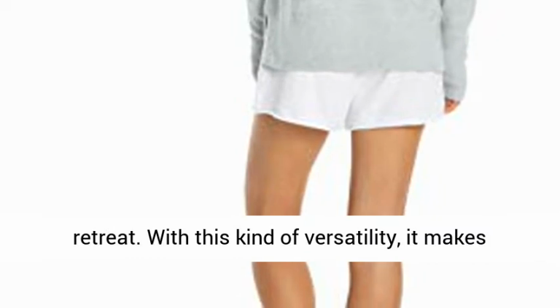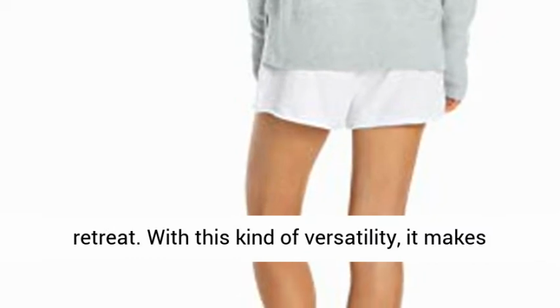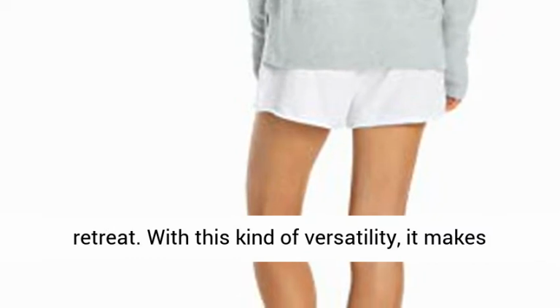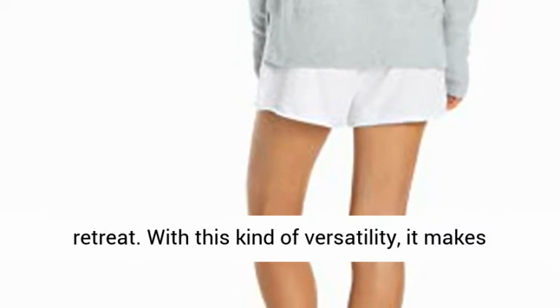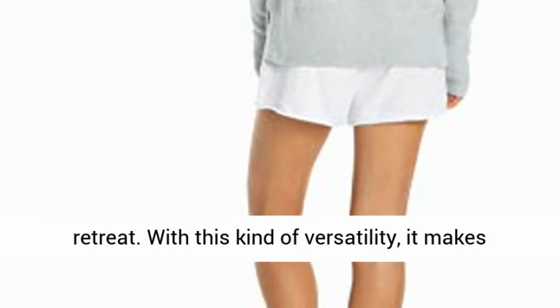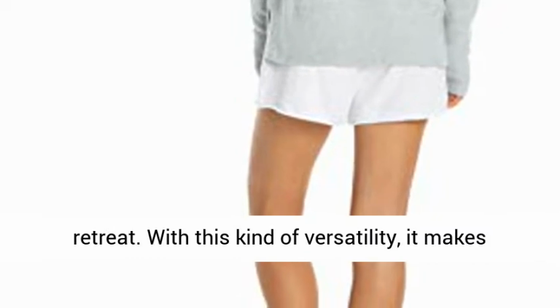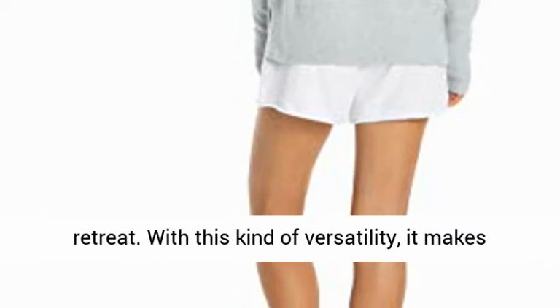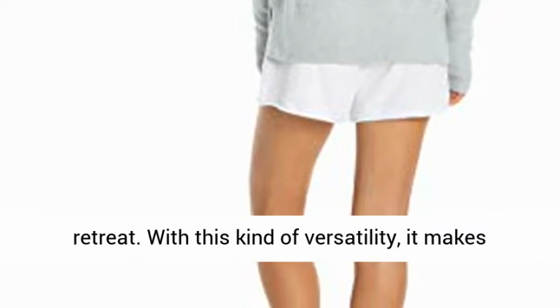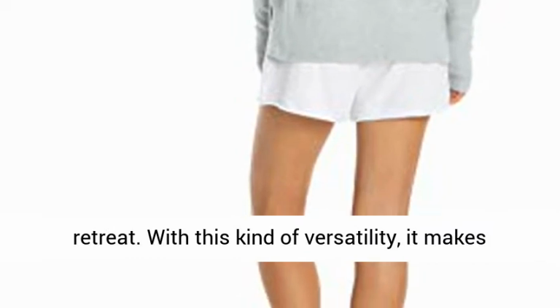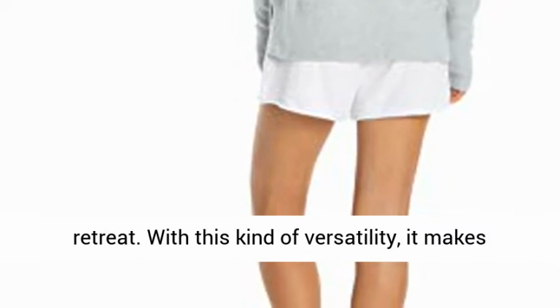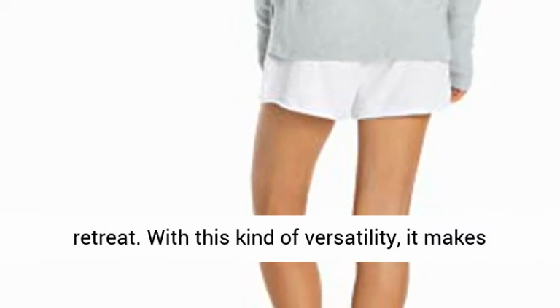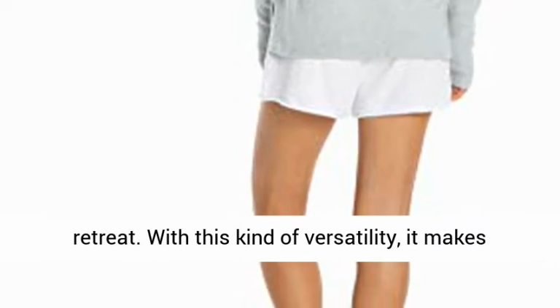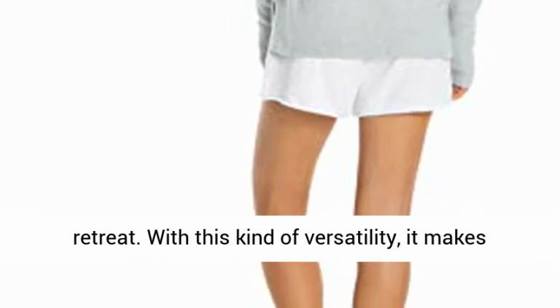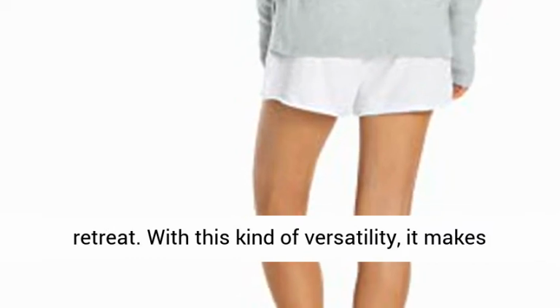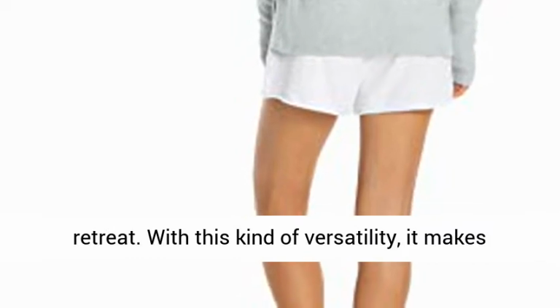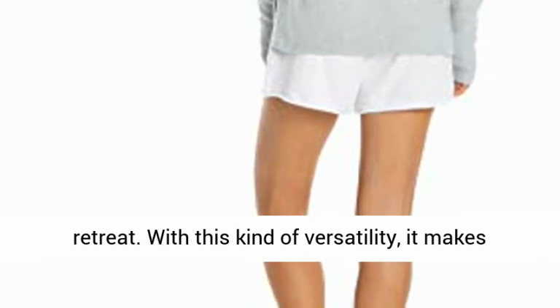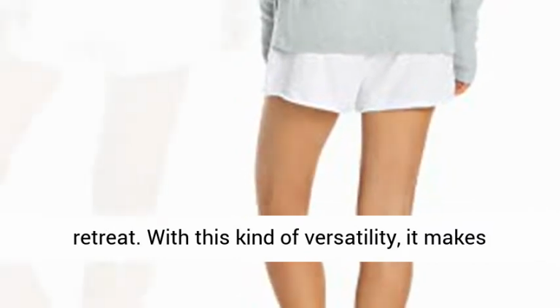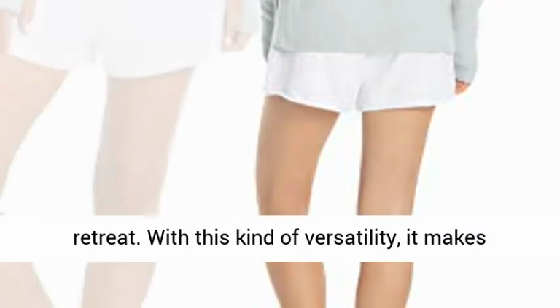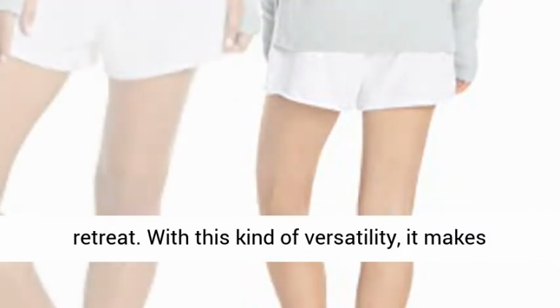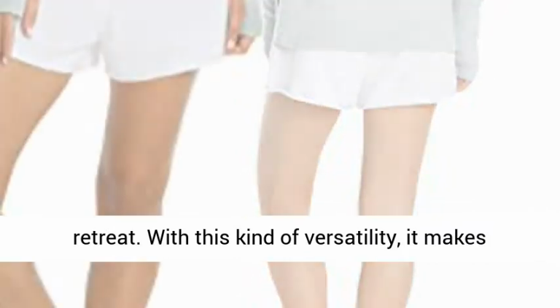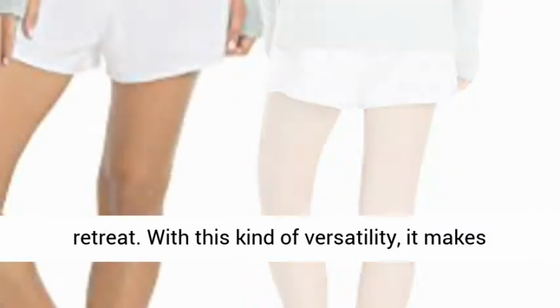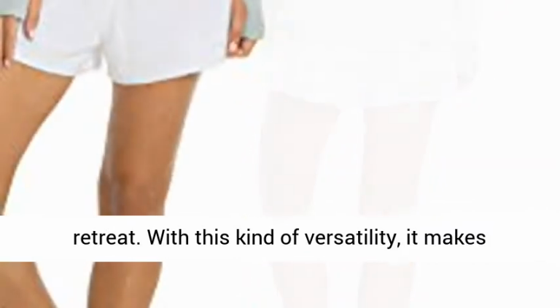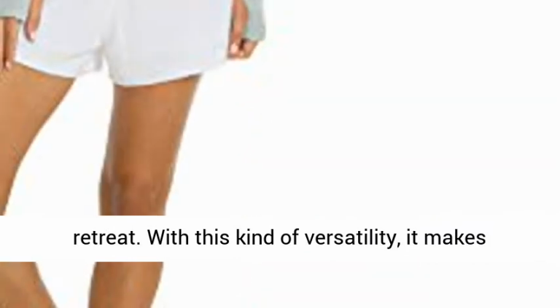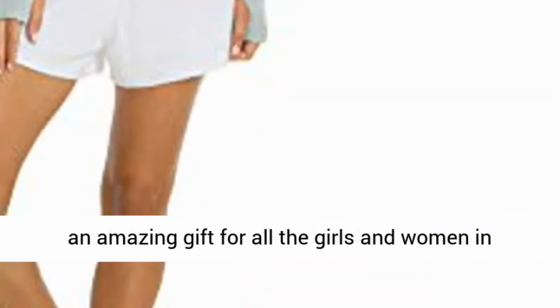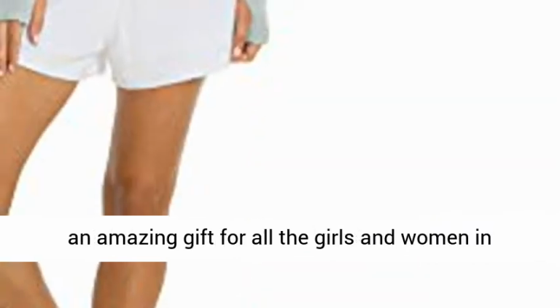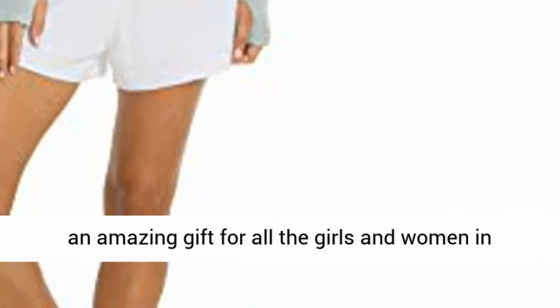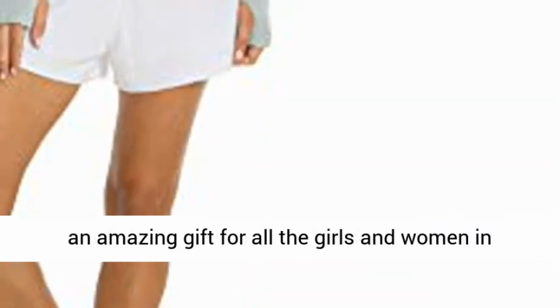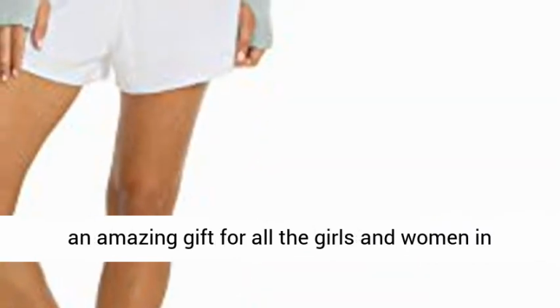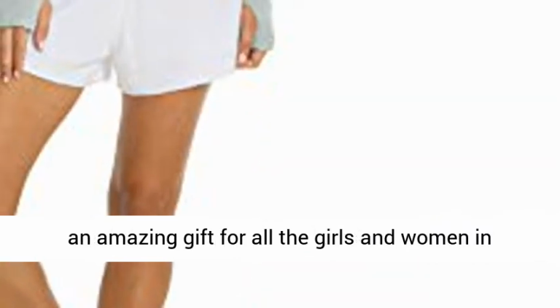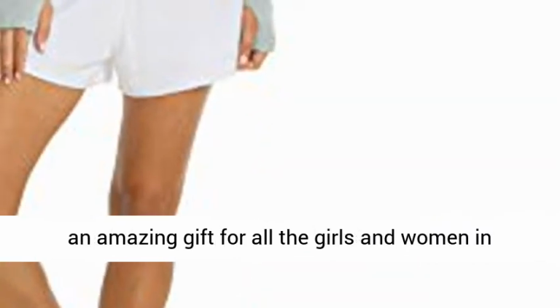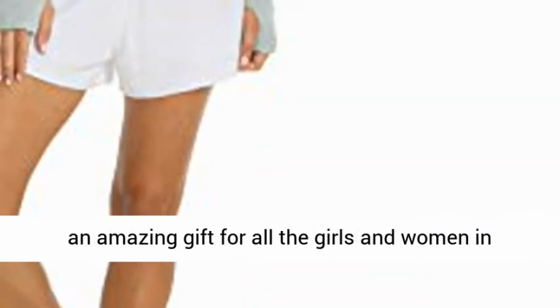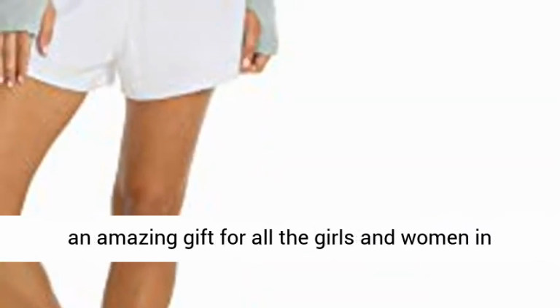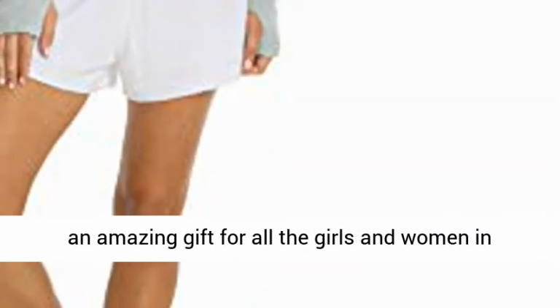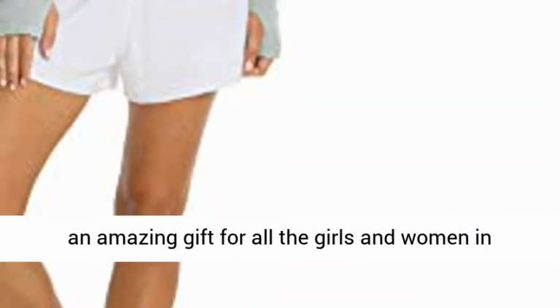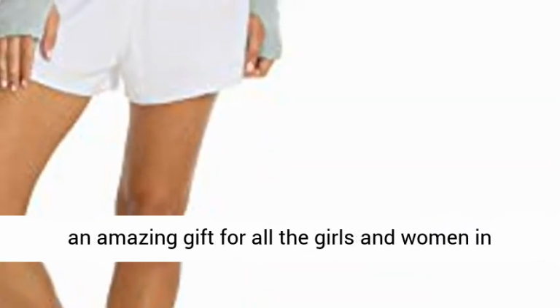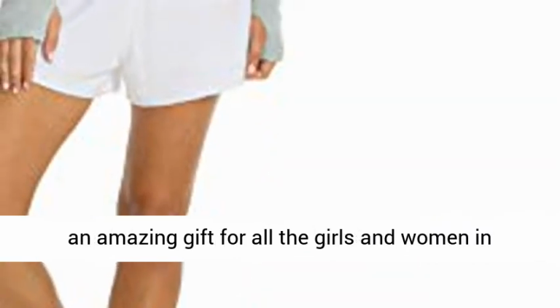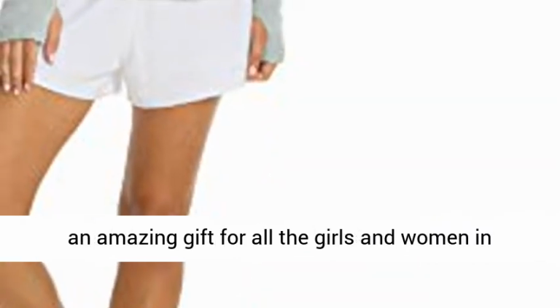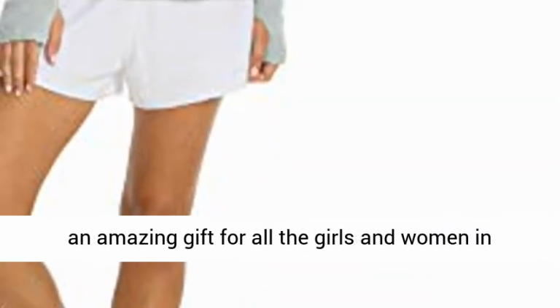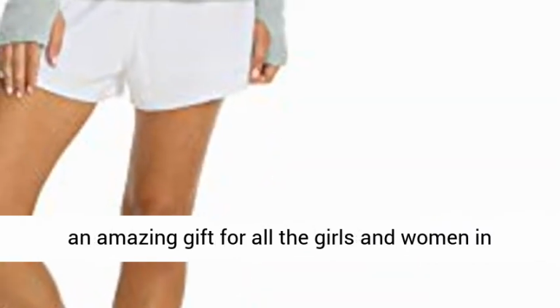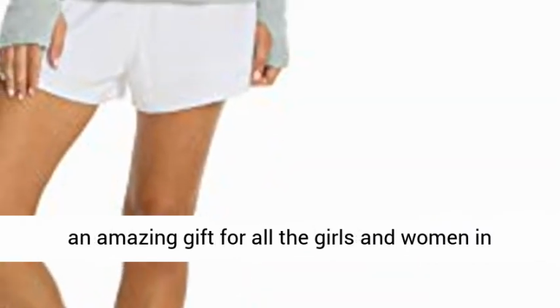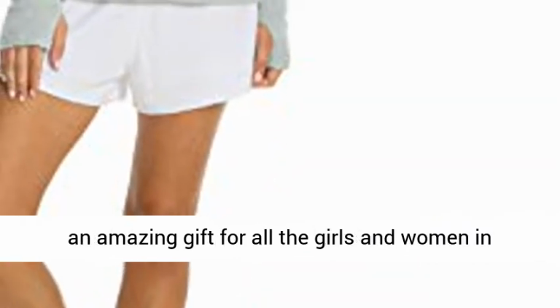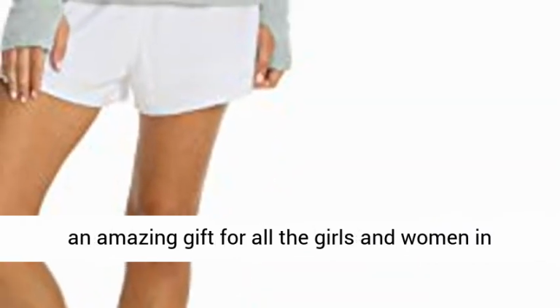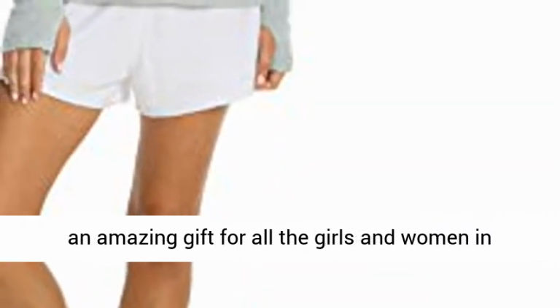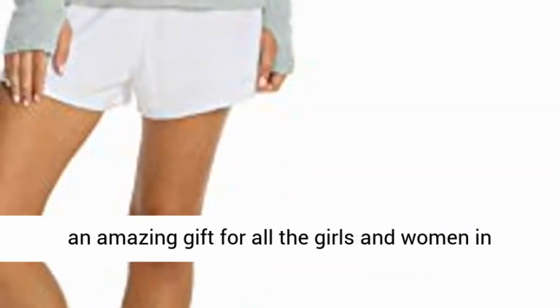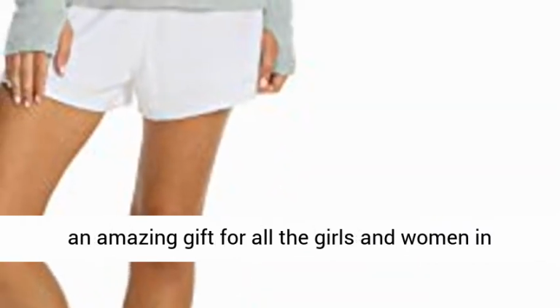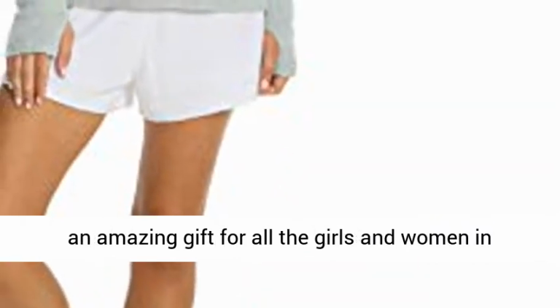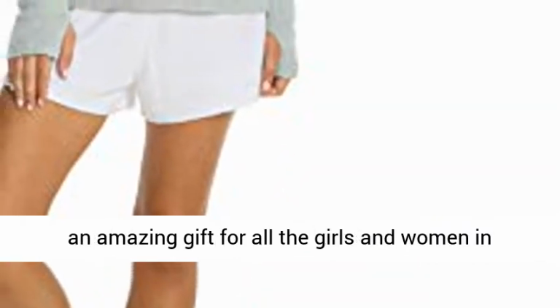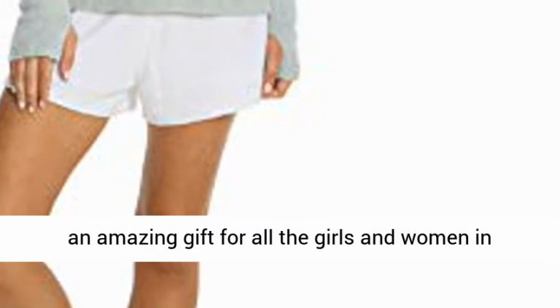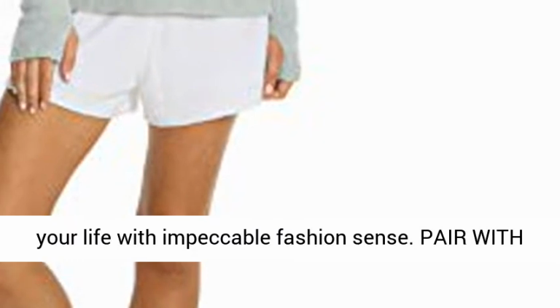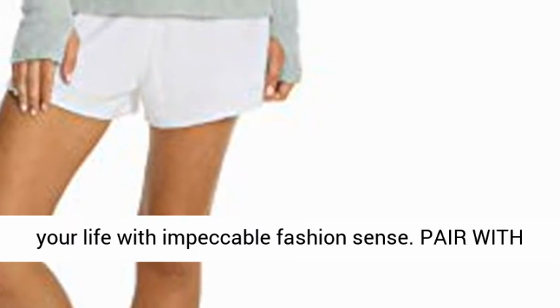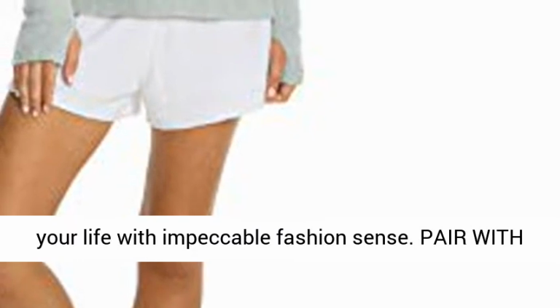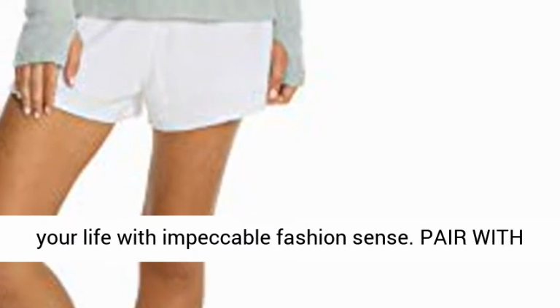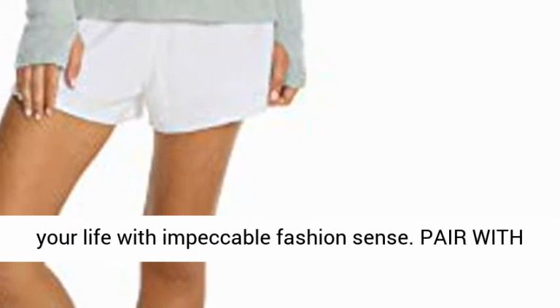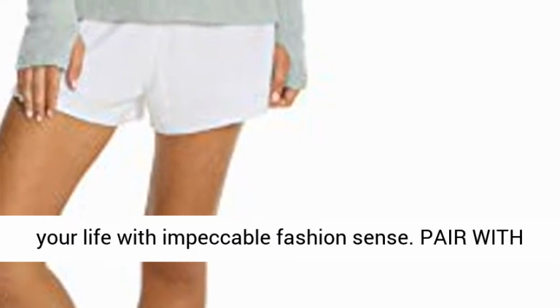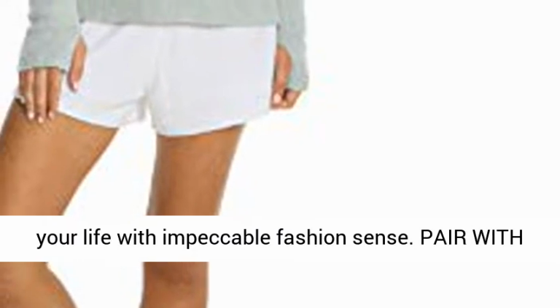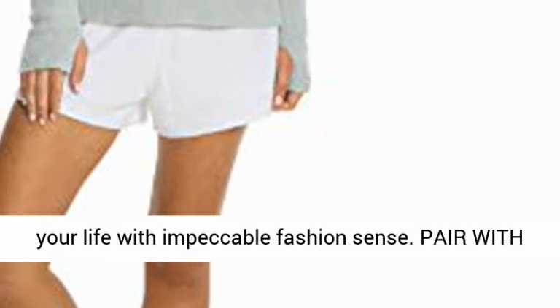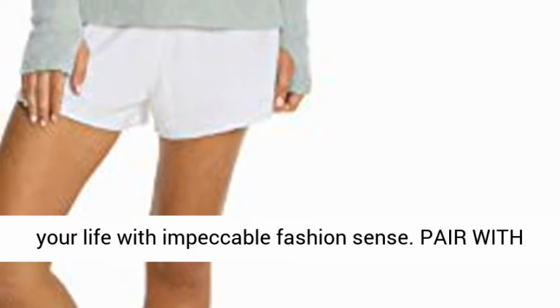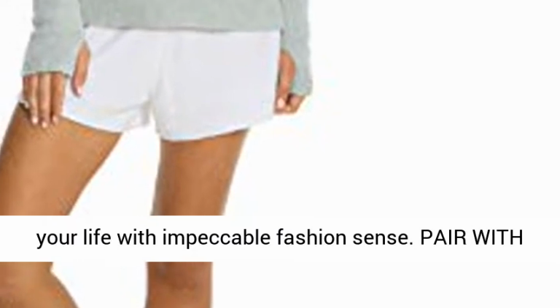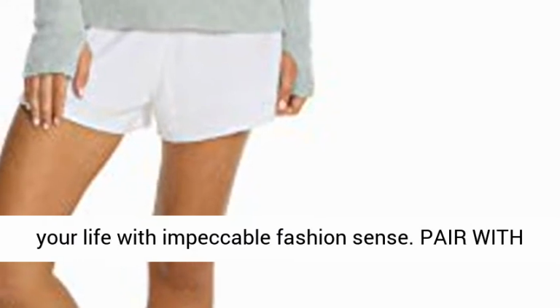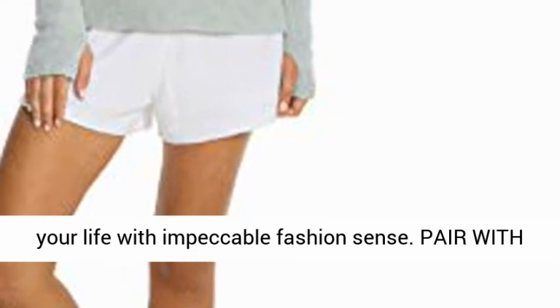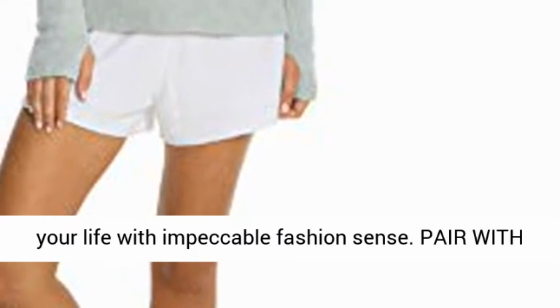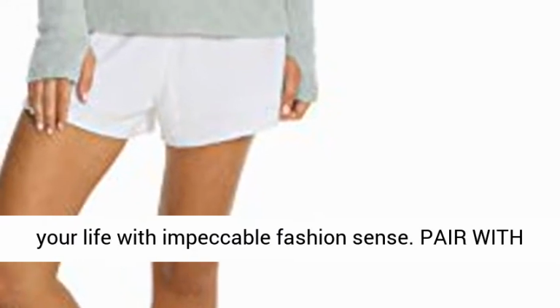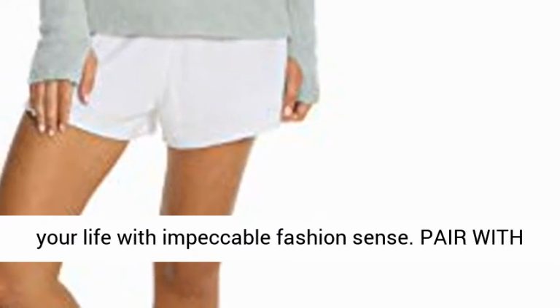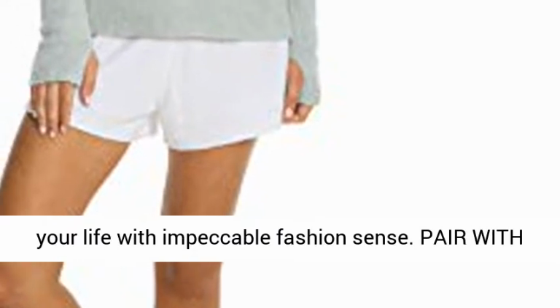With this kind of versatility, it makes an amazing gift for all the girls and women in your life with impeccable fashion sense.